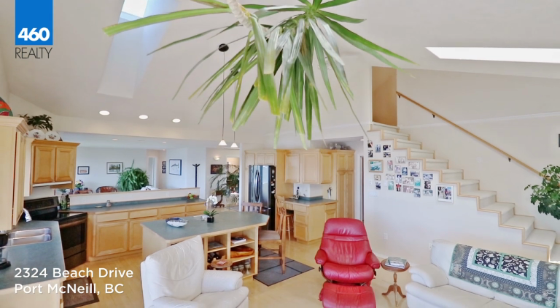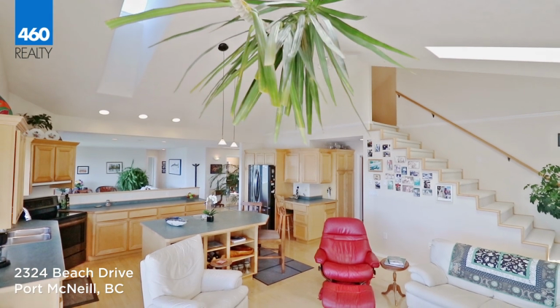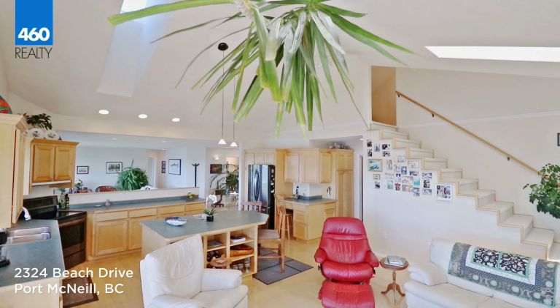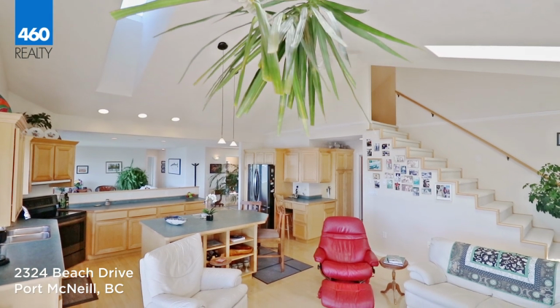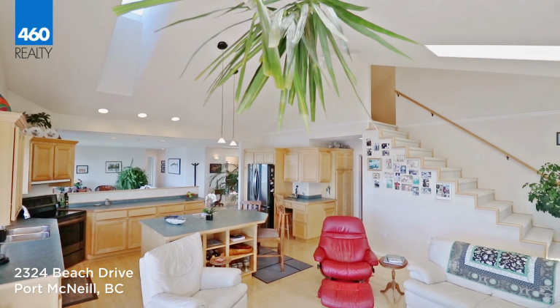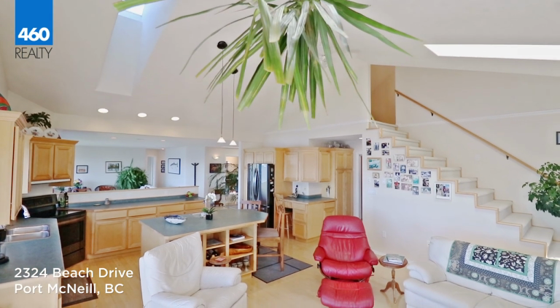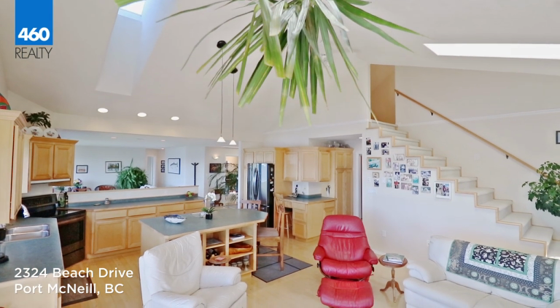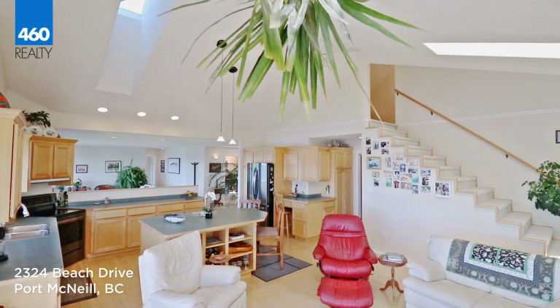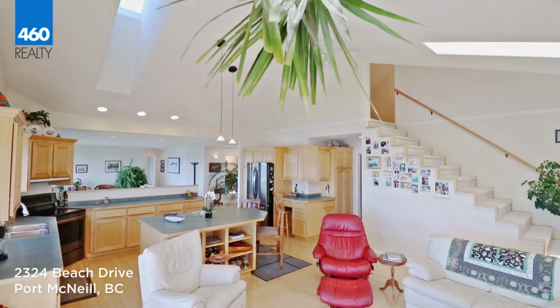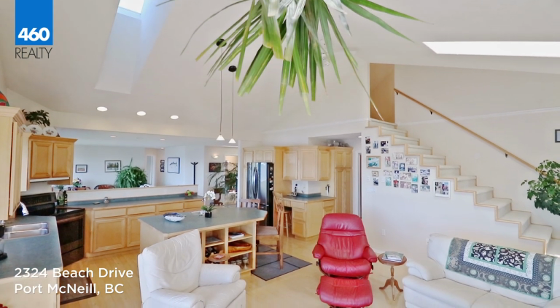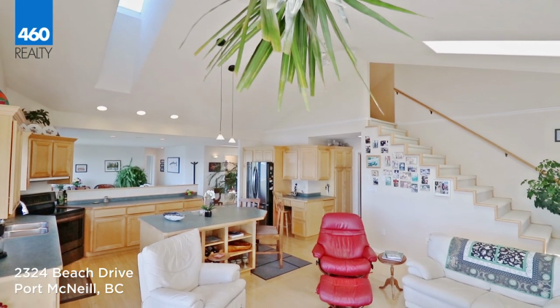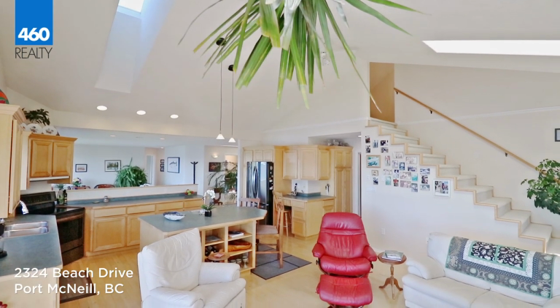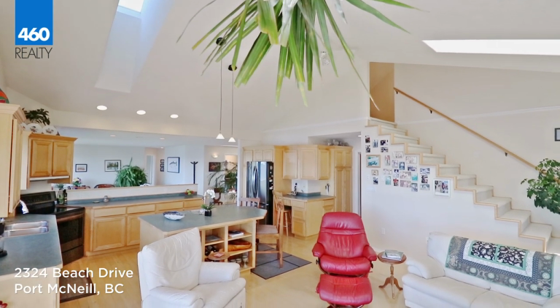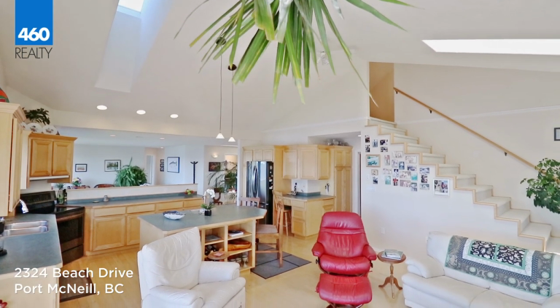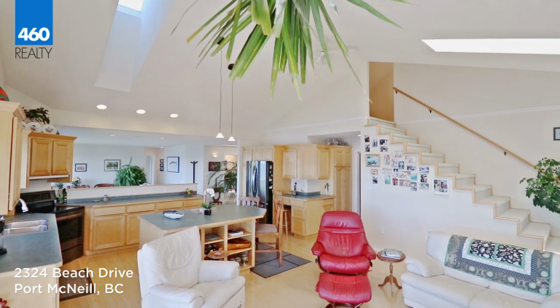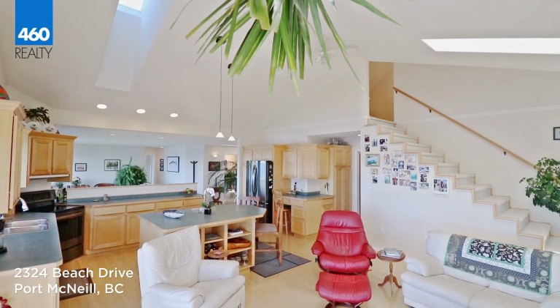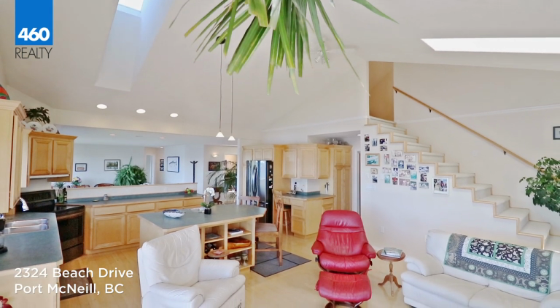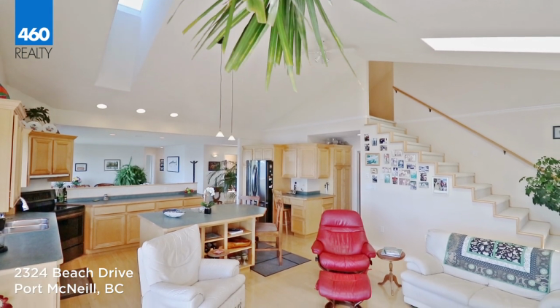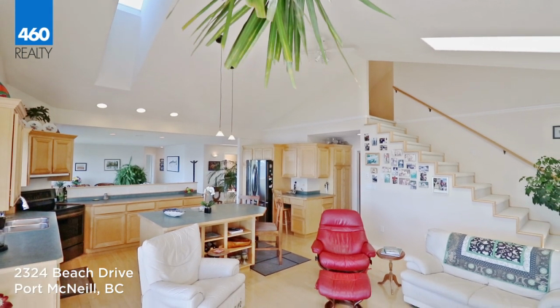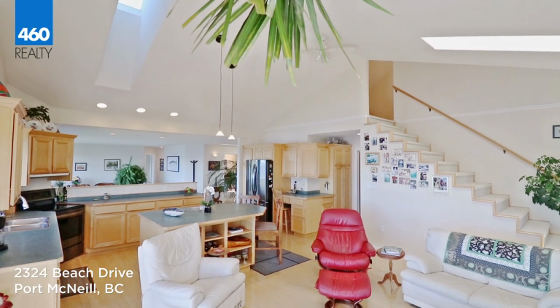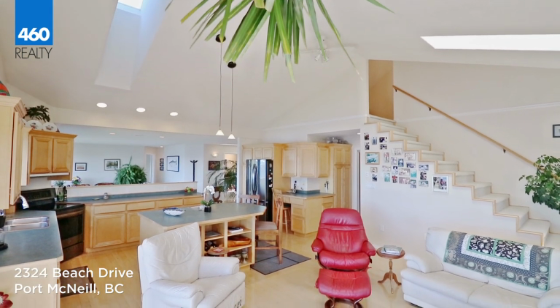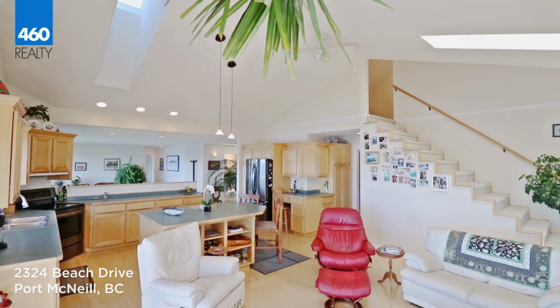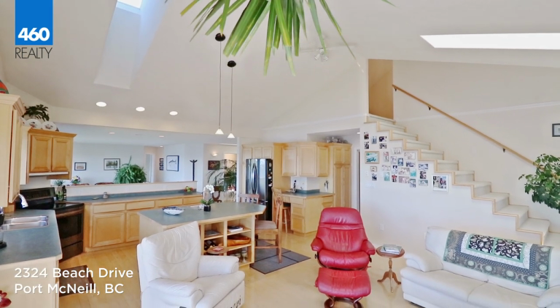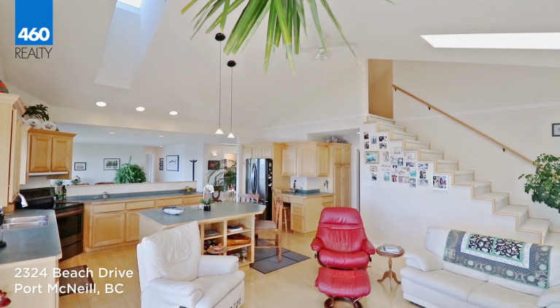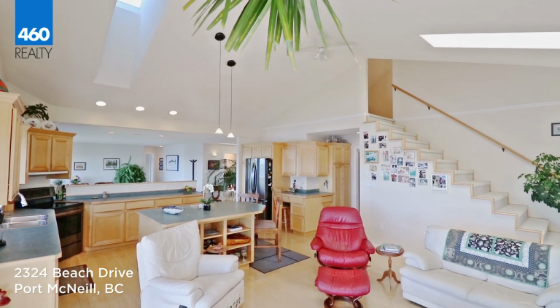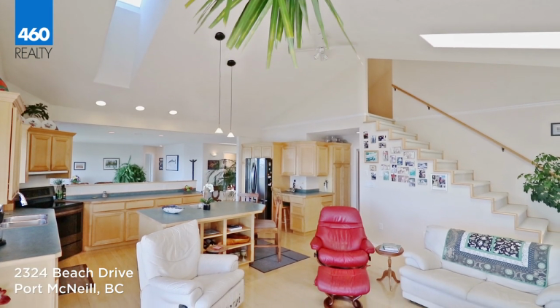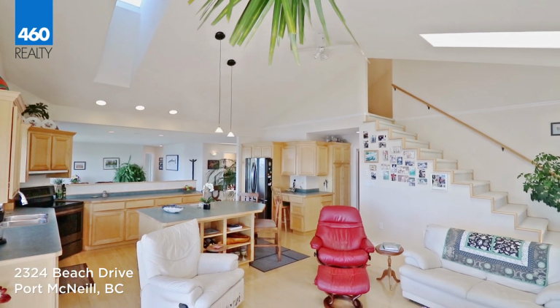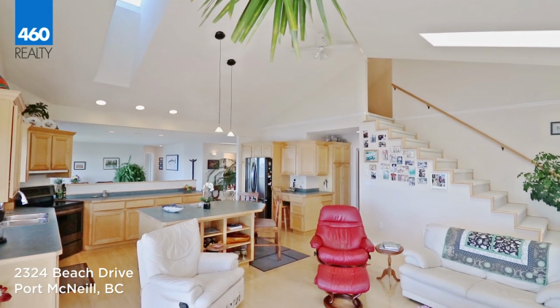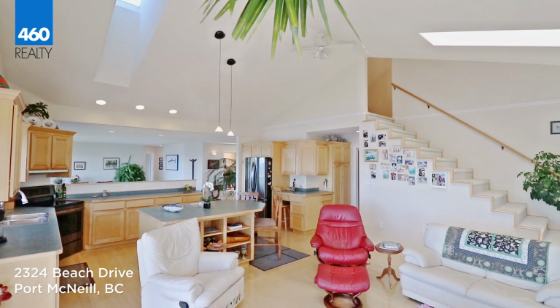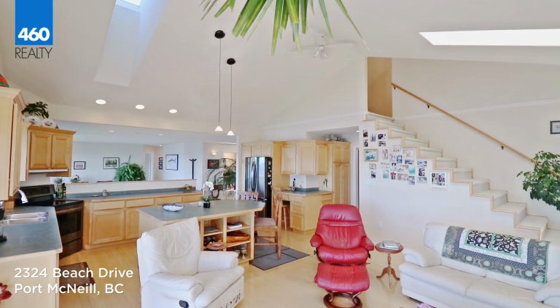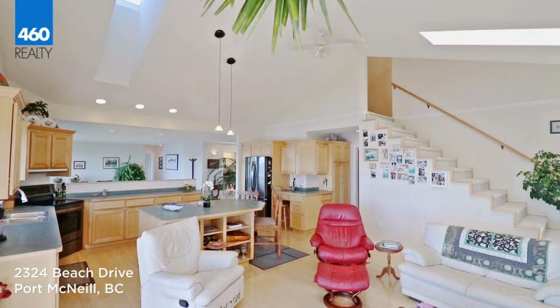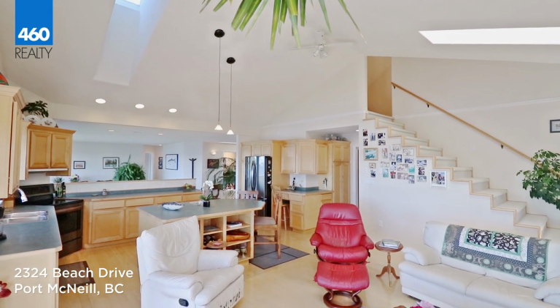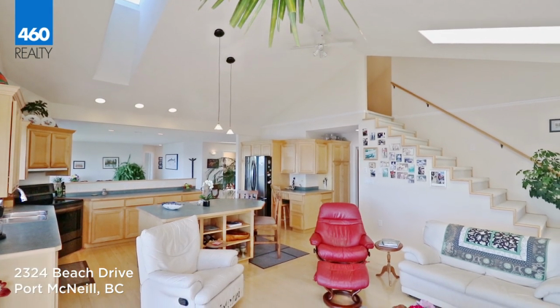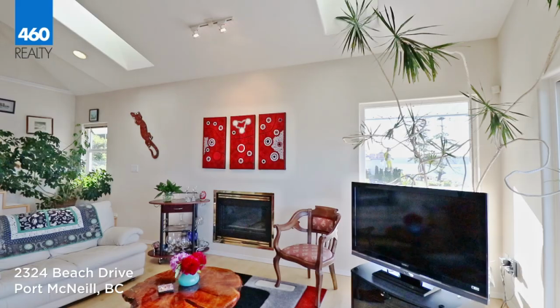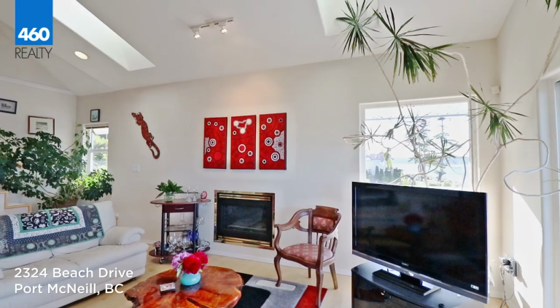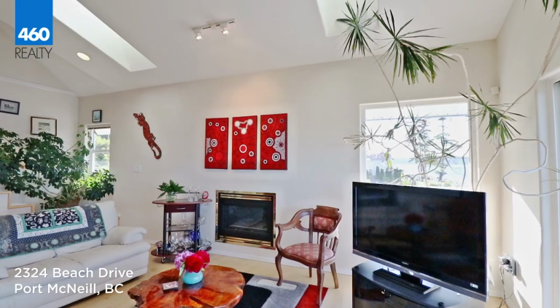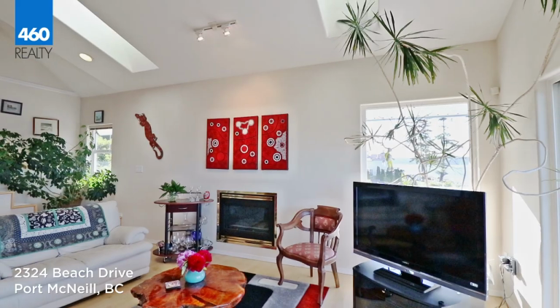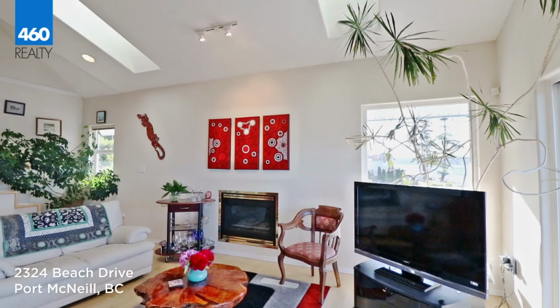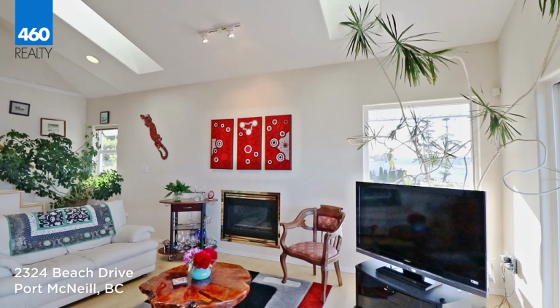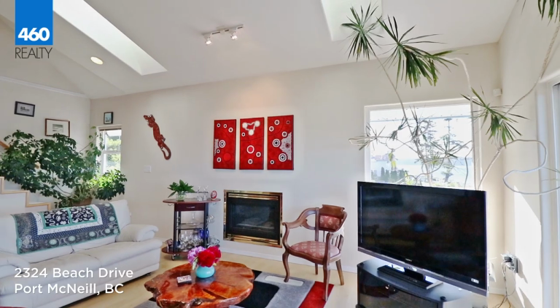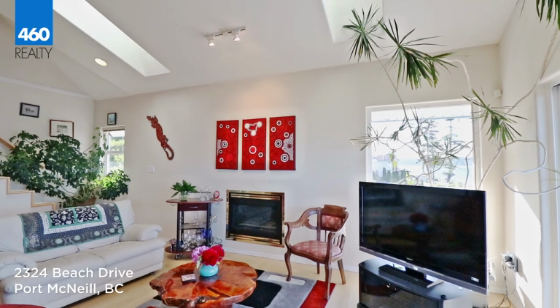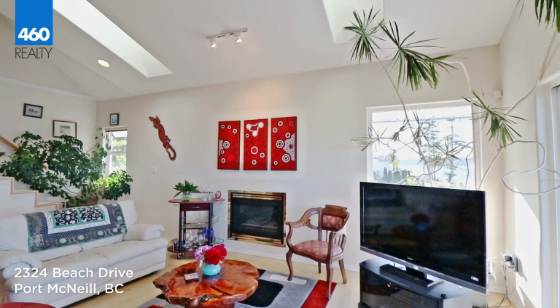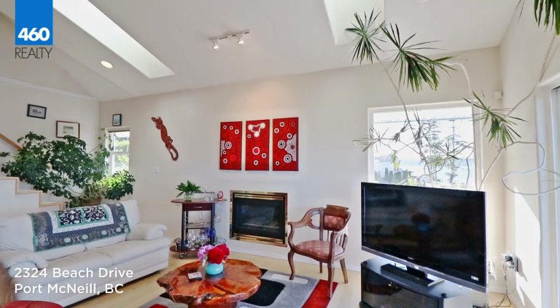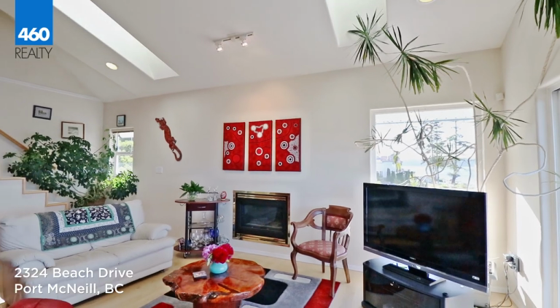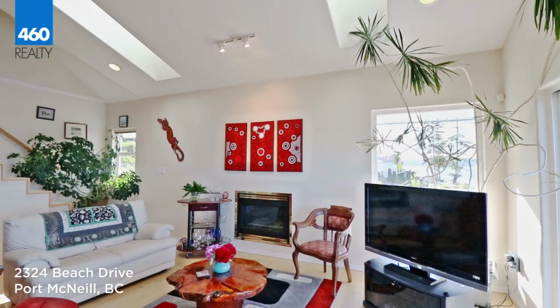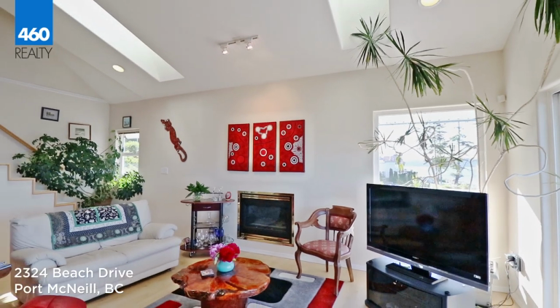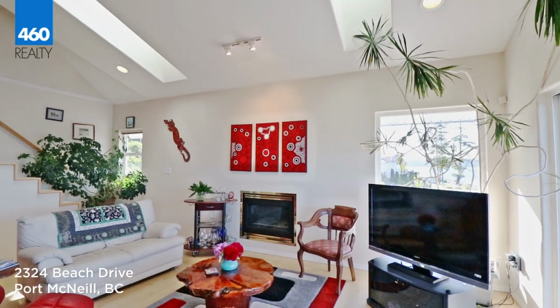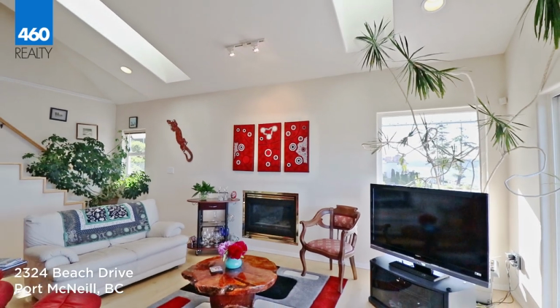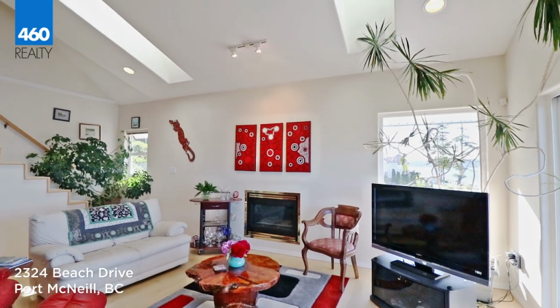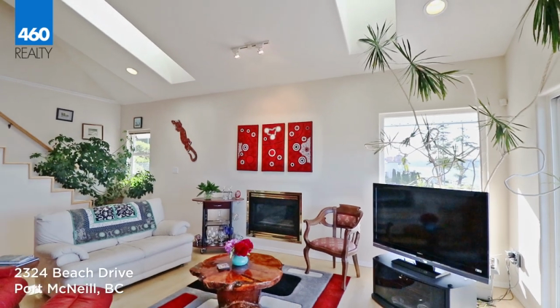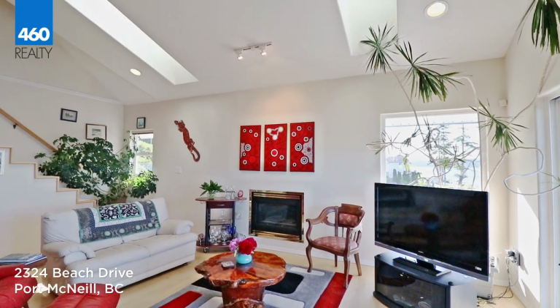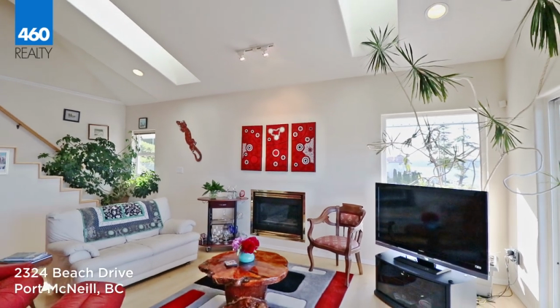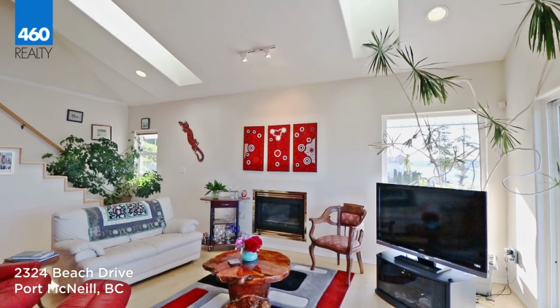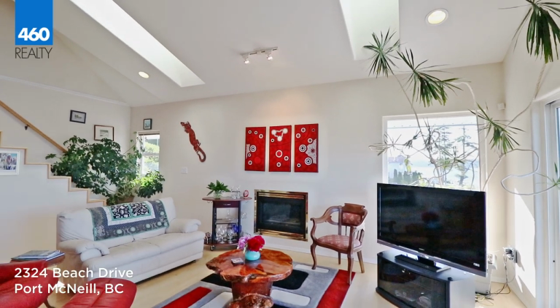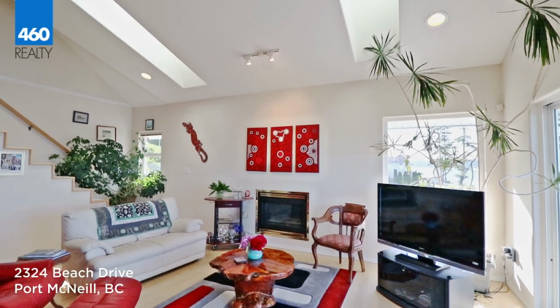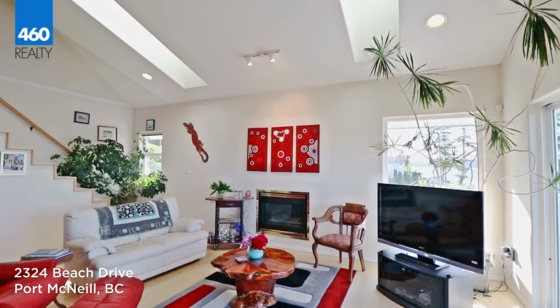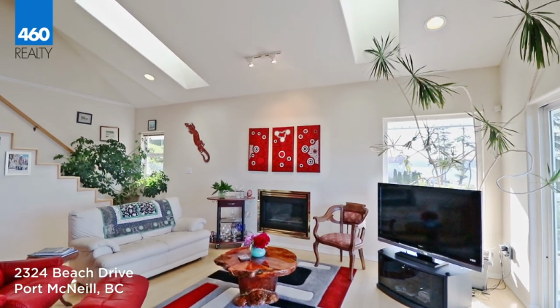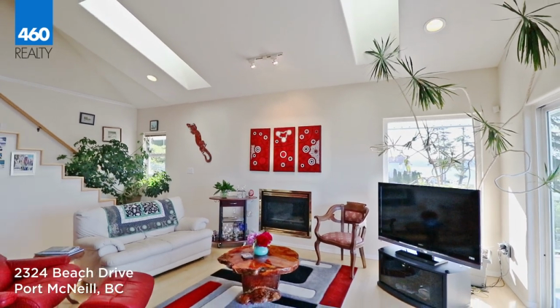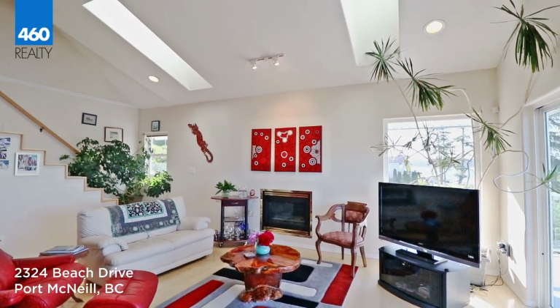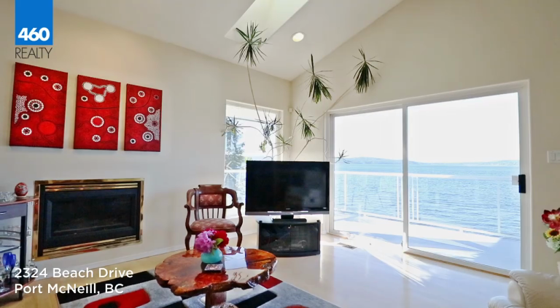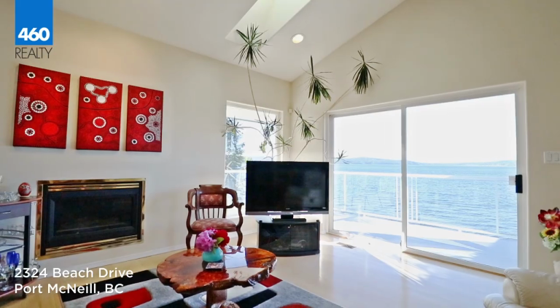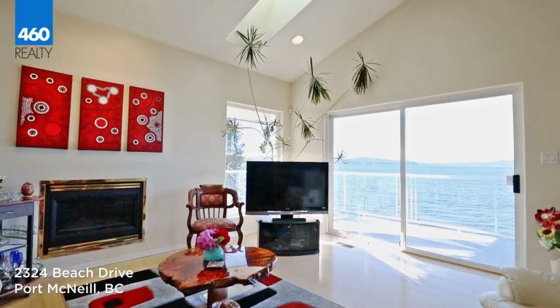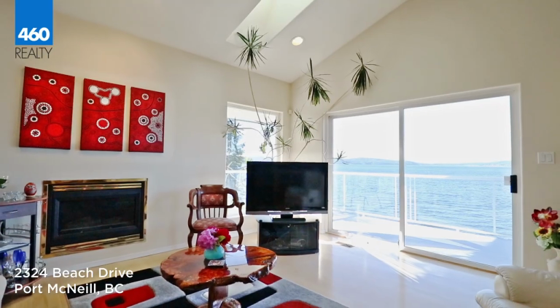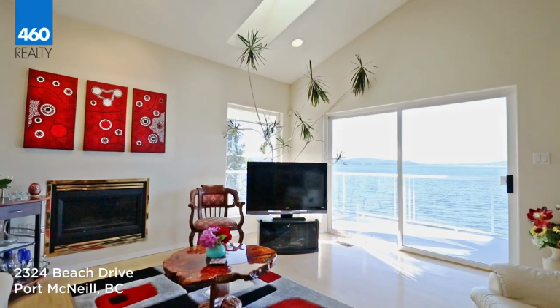The family room has vaulted ceilings, three skylights, and specifically designed framework allowing for watching our spectacular sunsets.